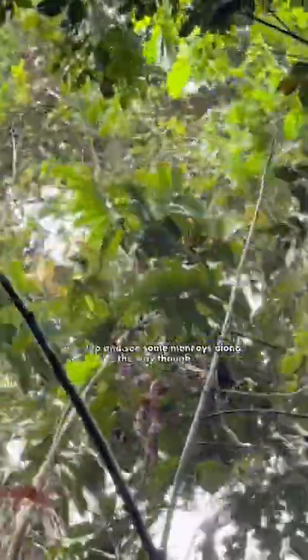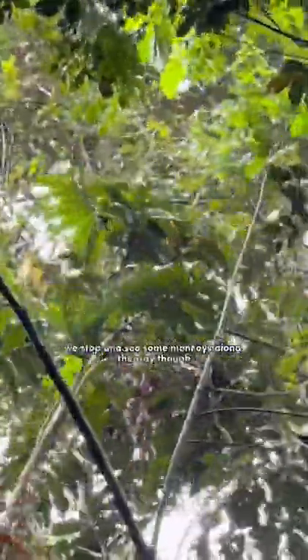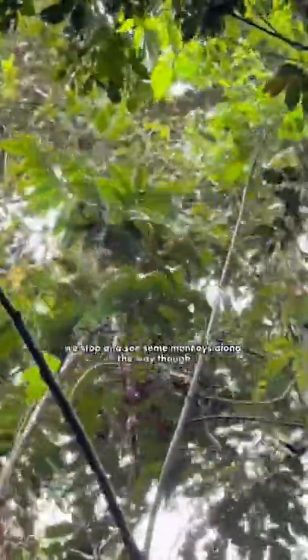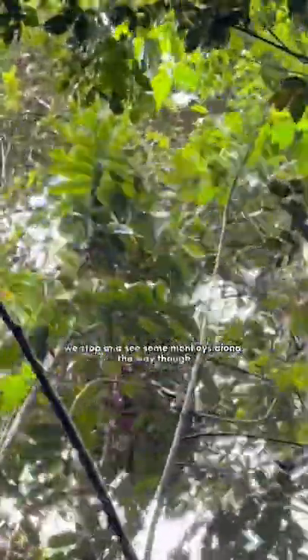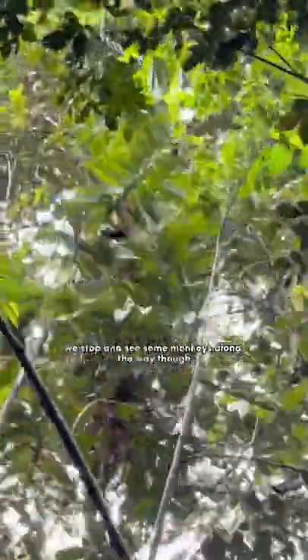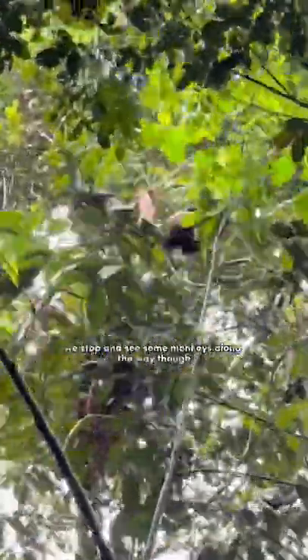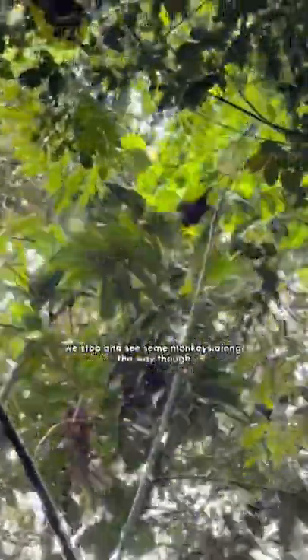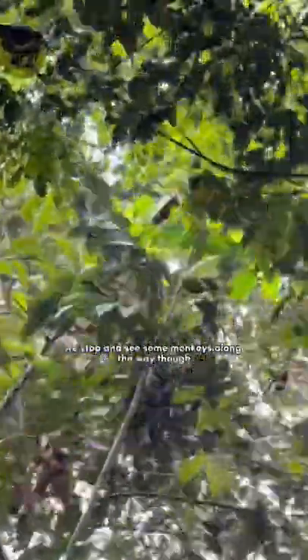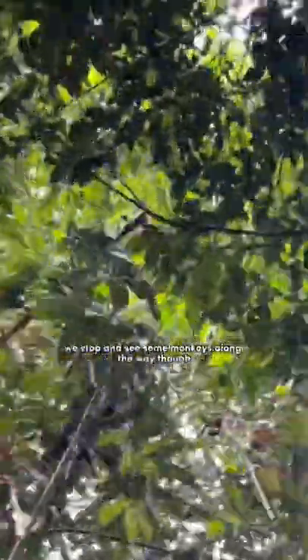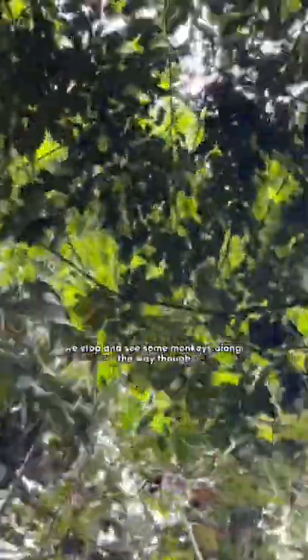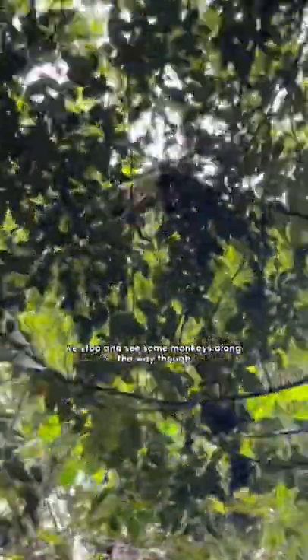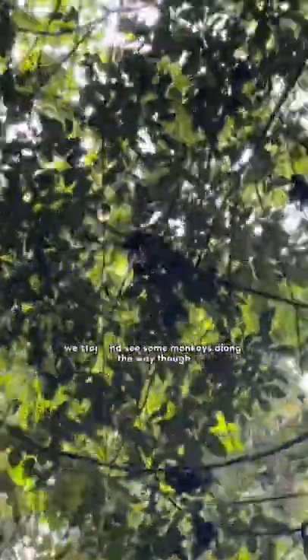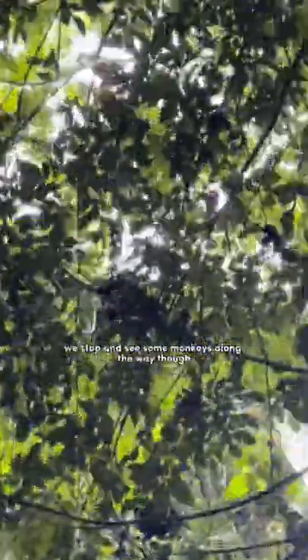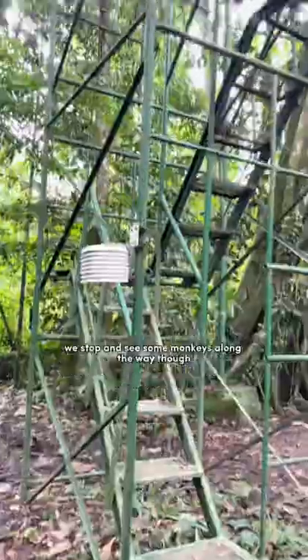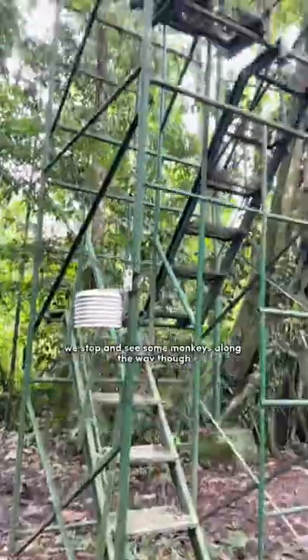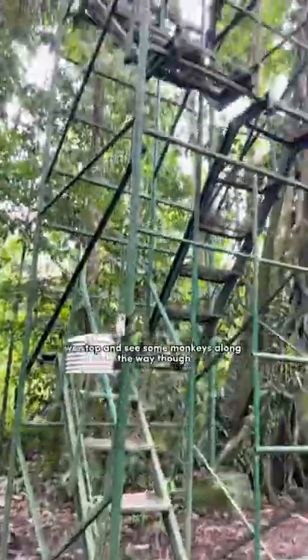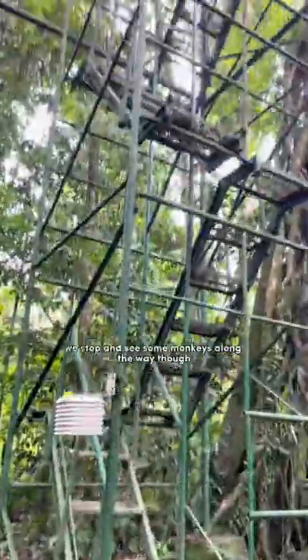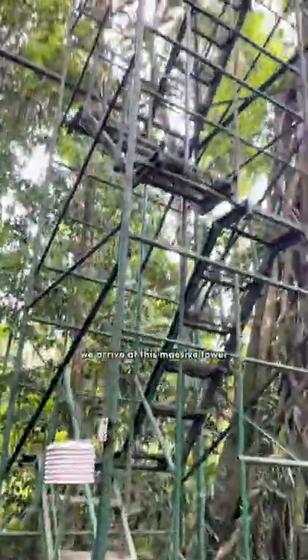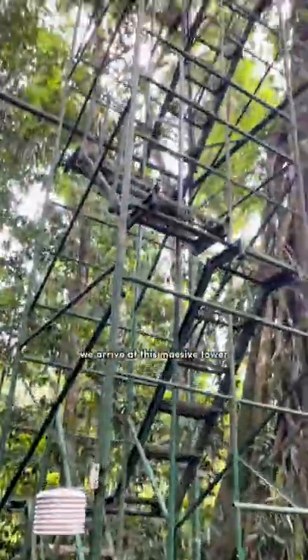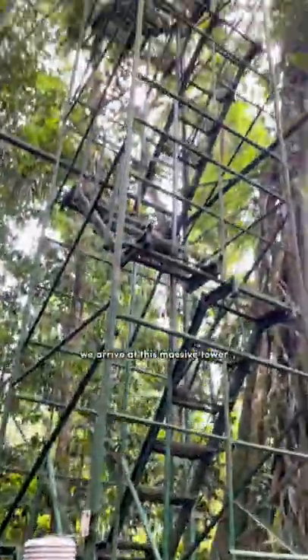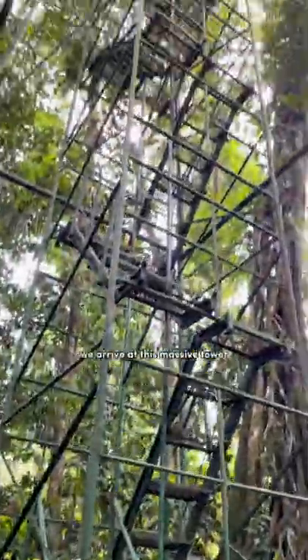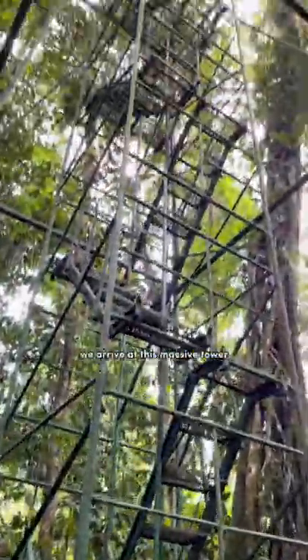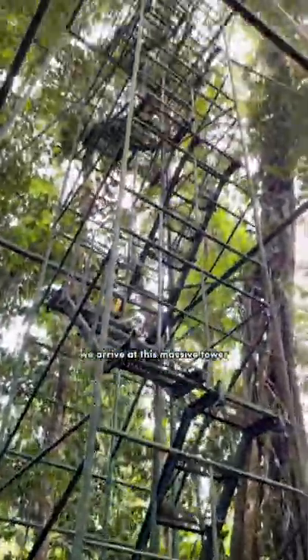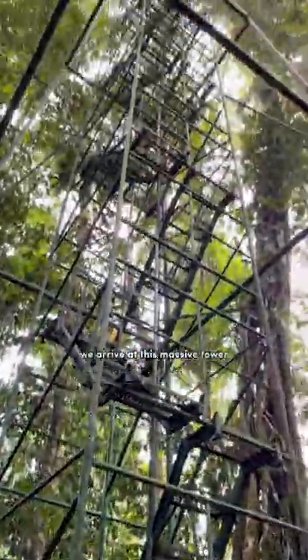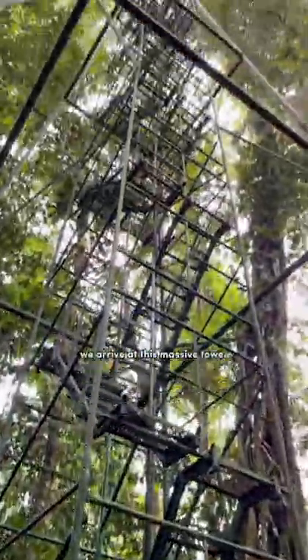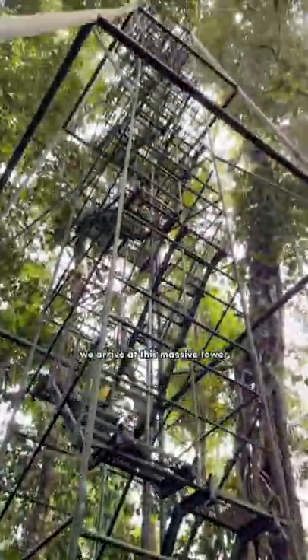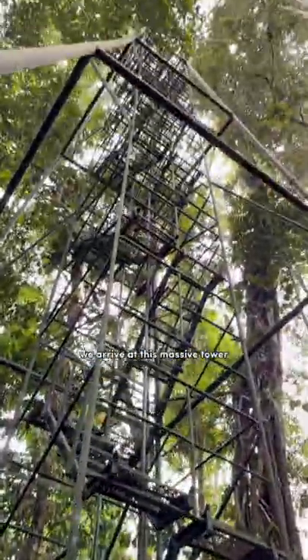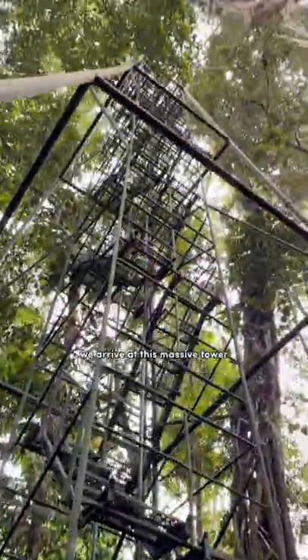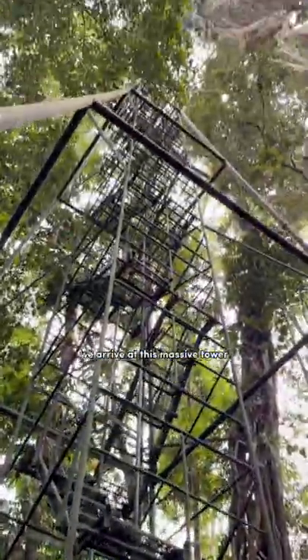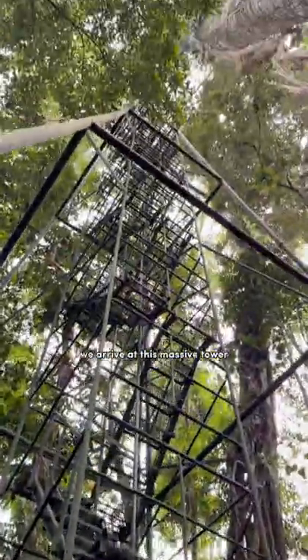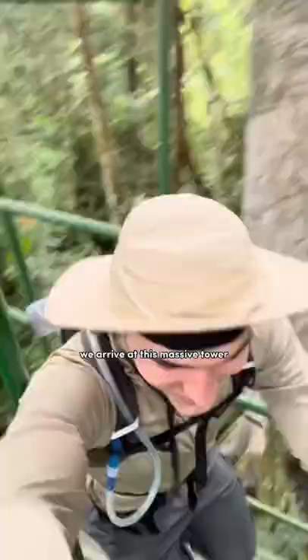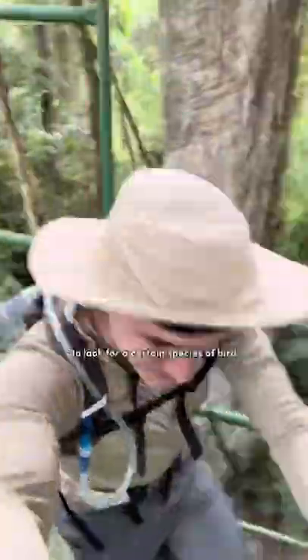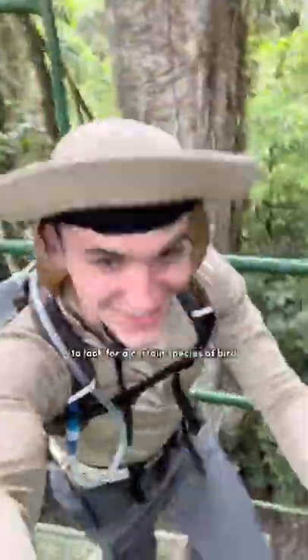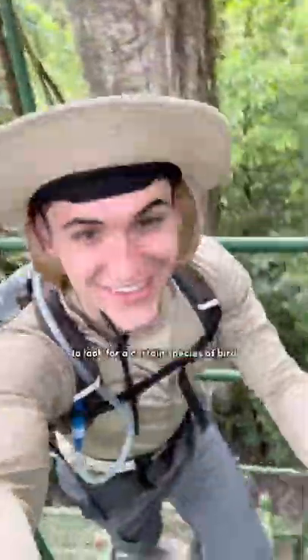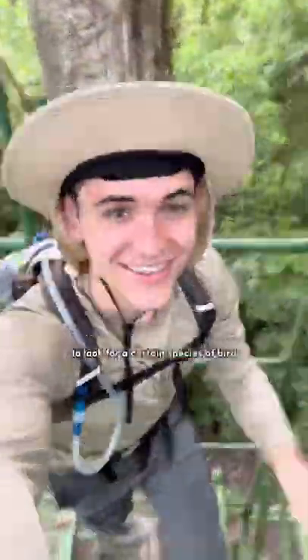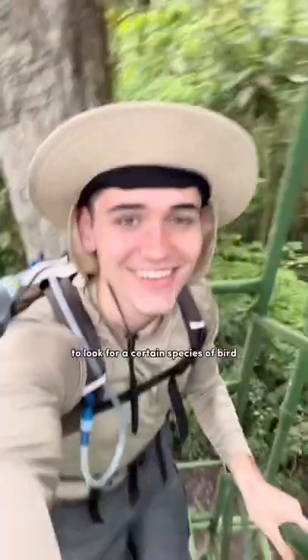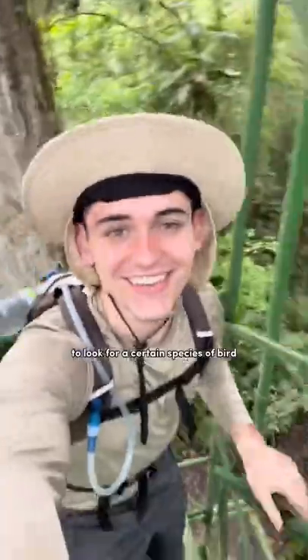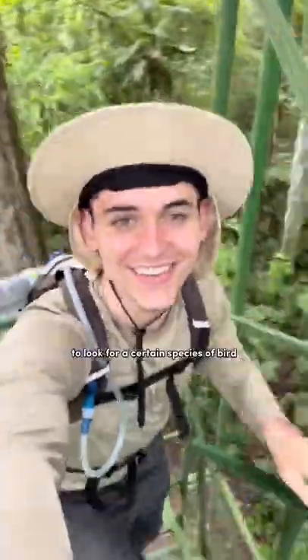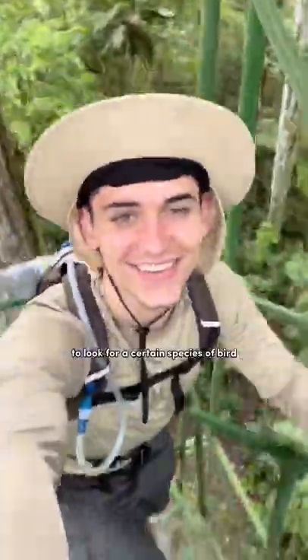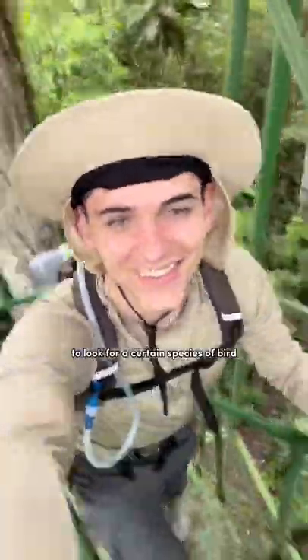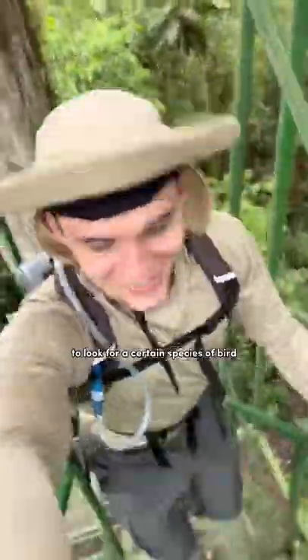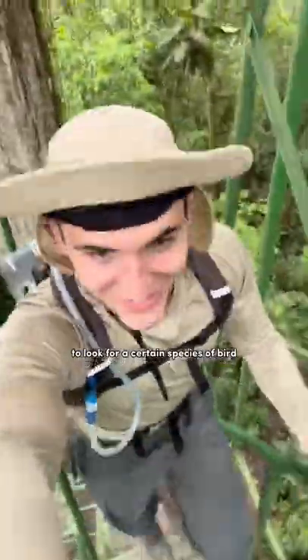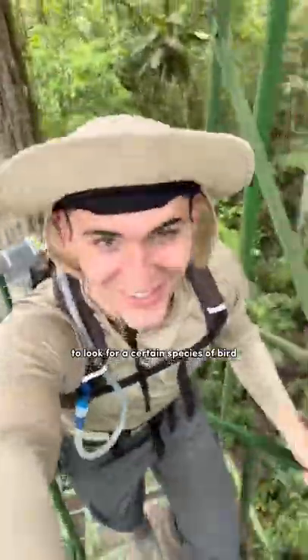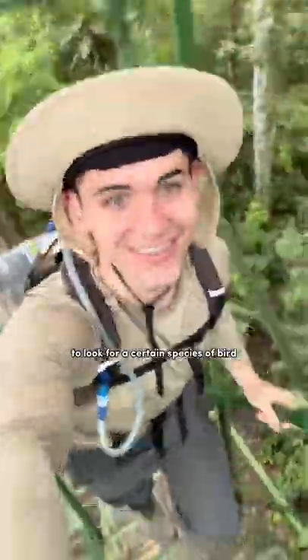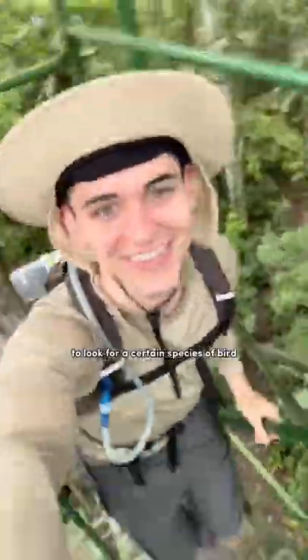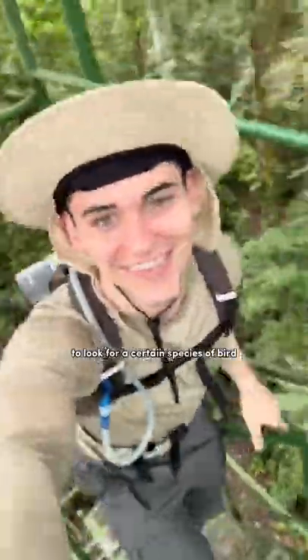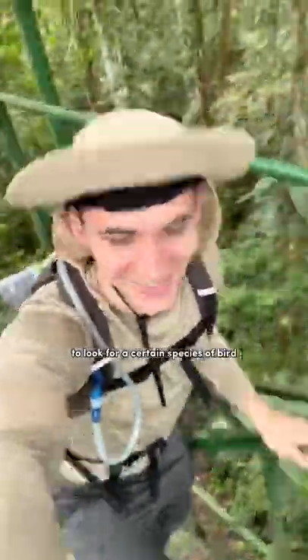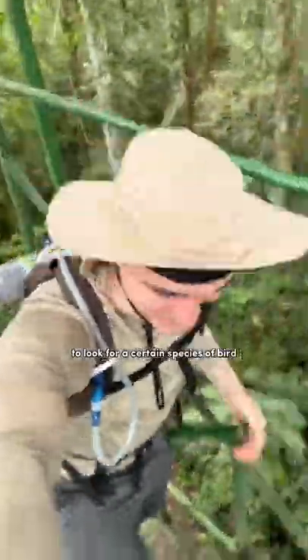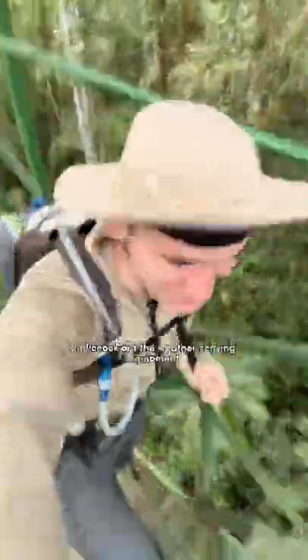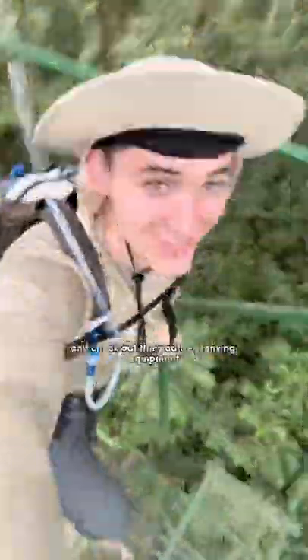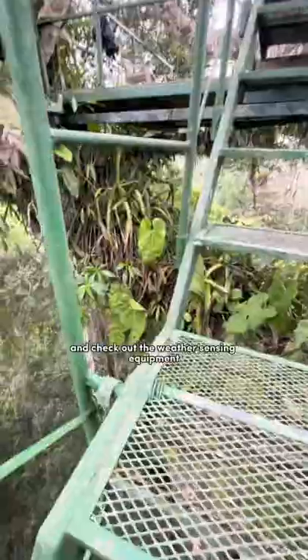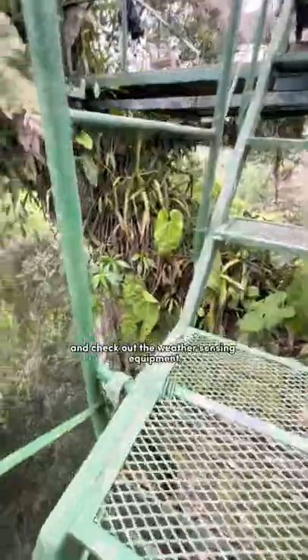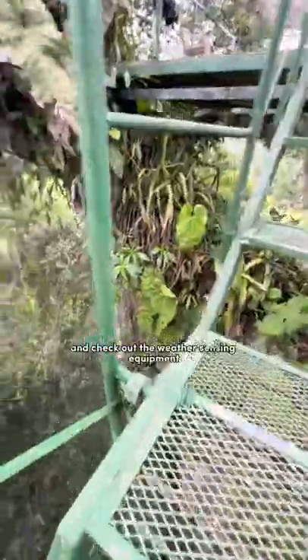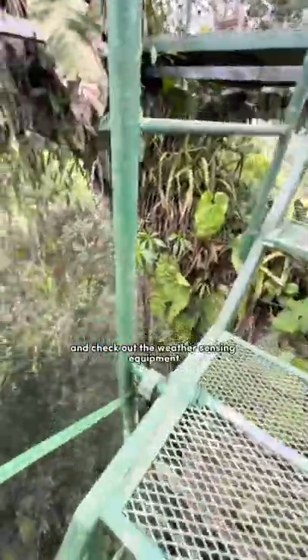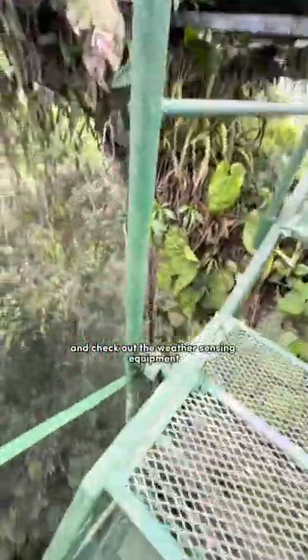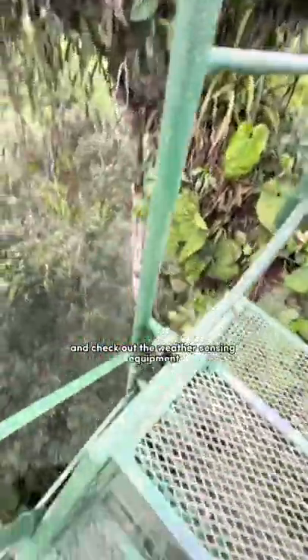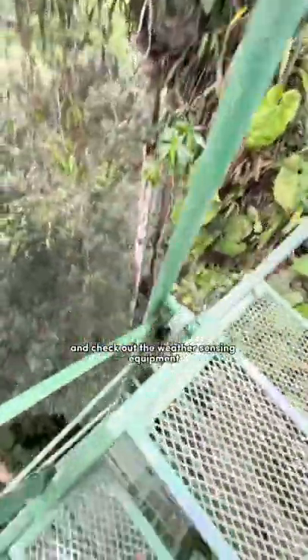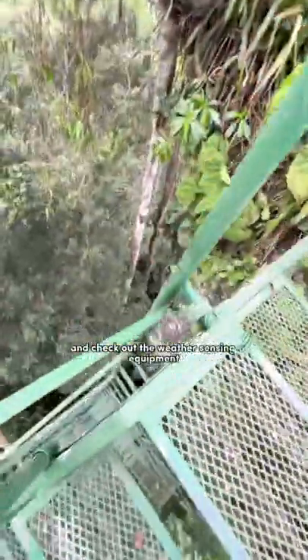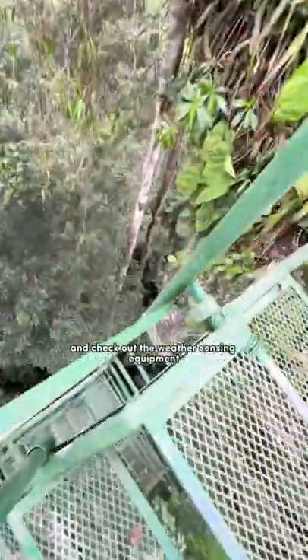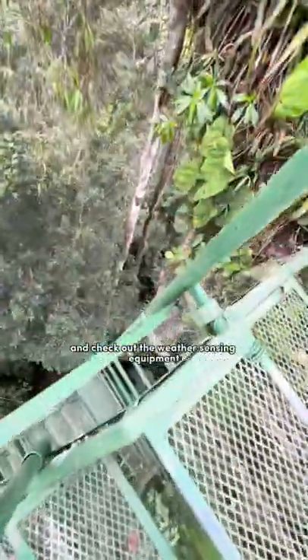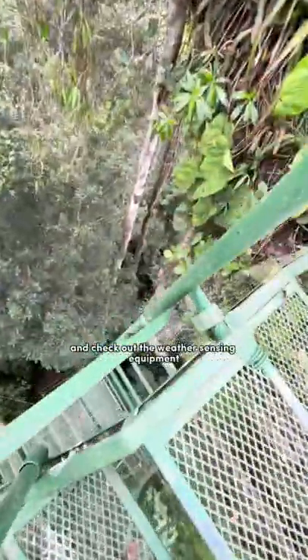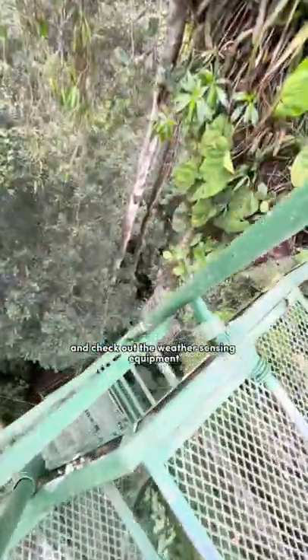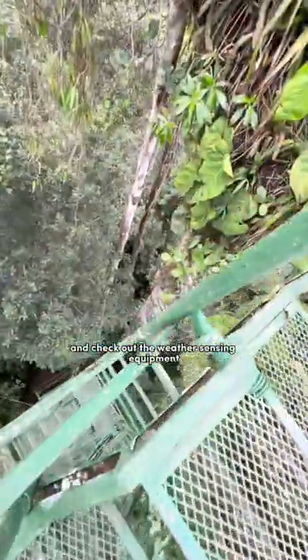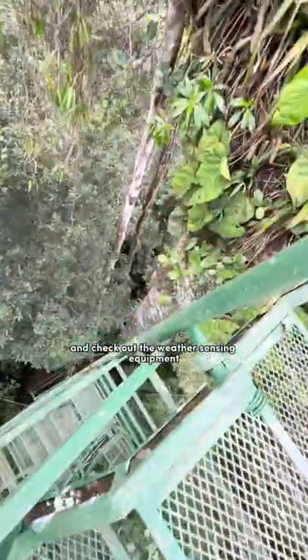We stop and see some monkeys along the way though. We arrive at this massive tower to look for a certain species of bird and check out the weather sensing equipment.